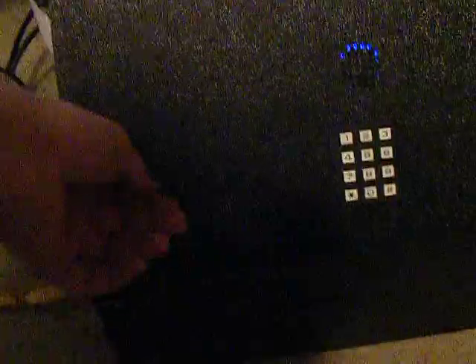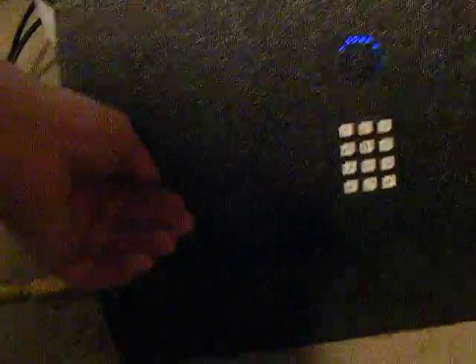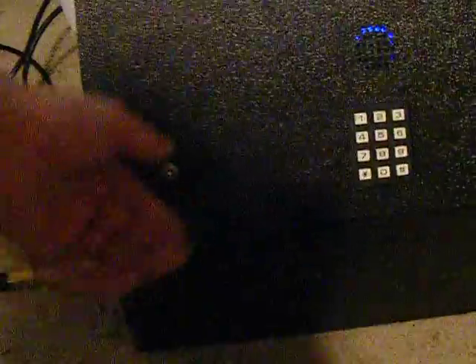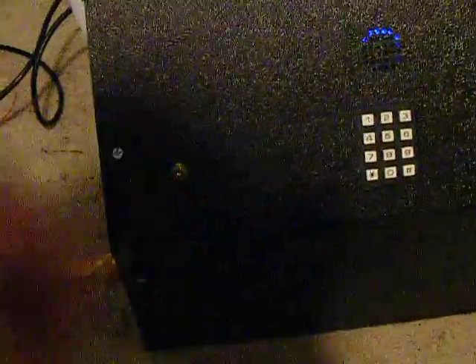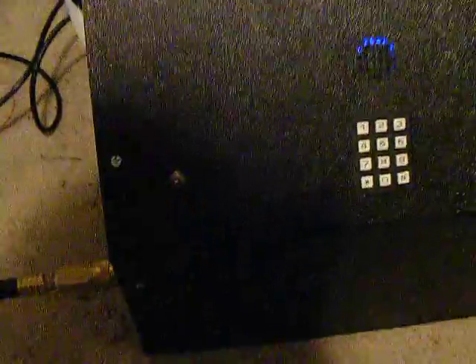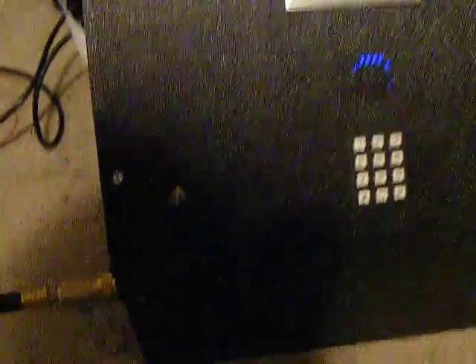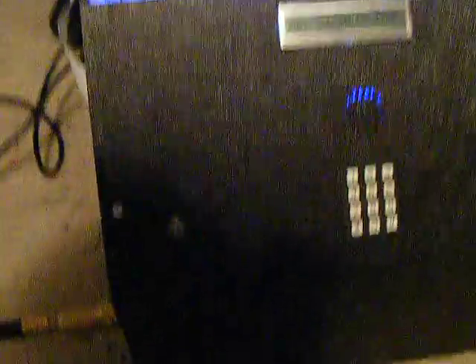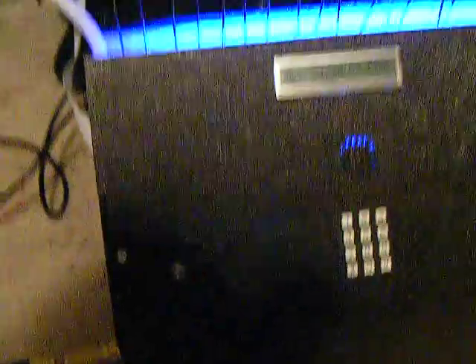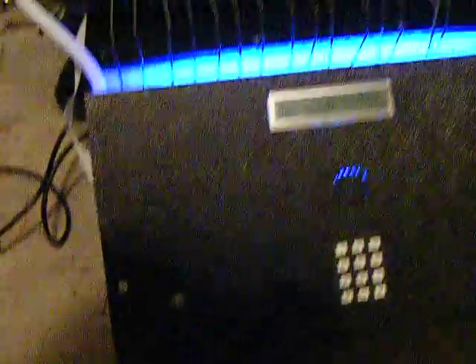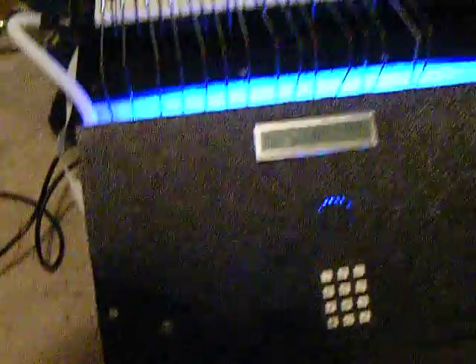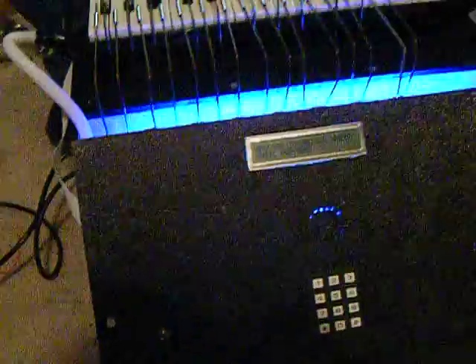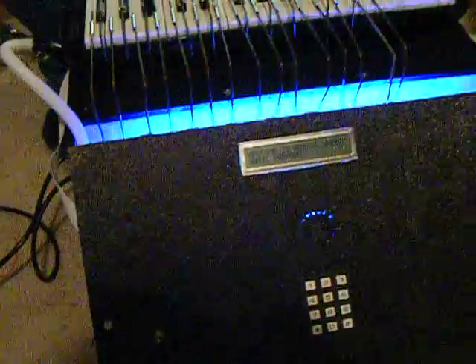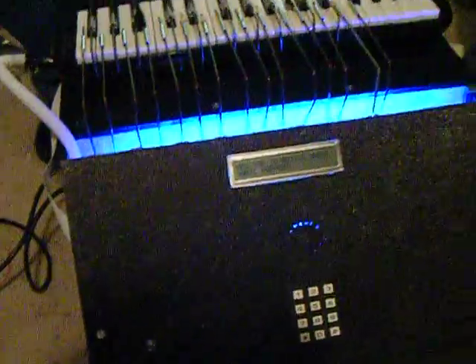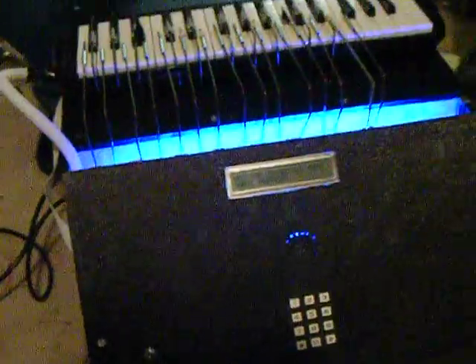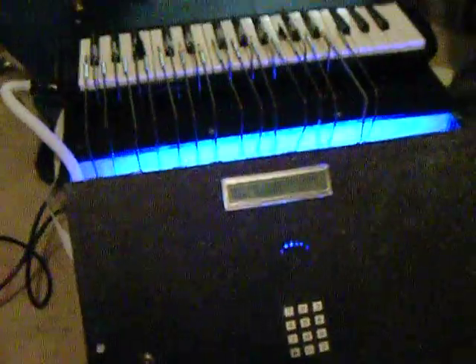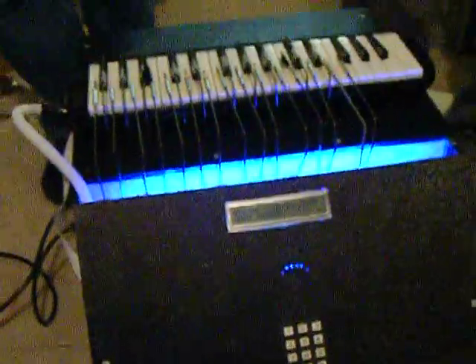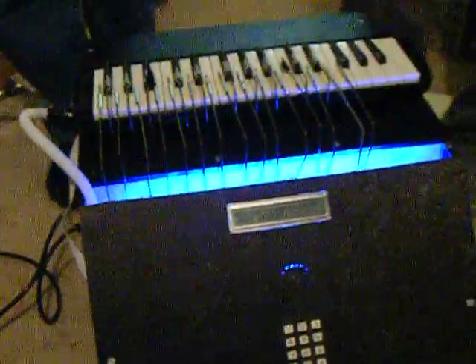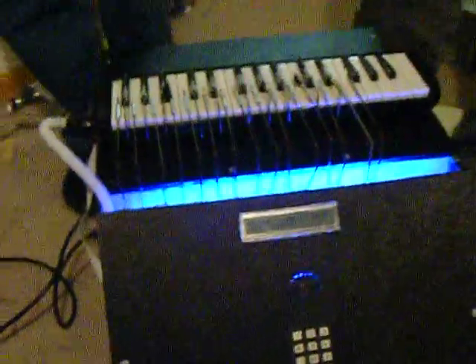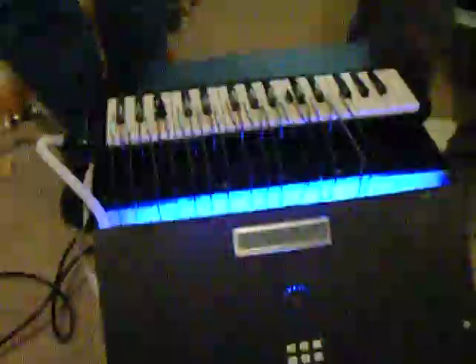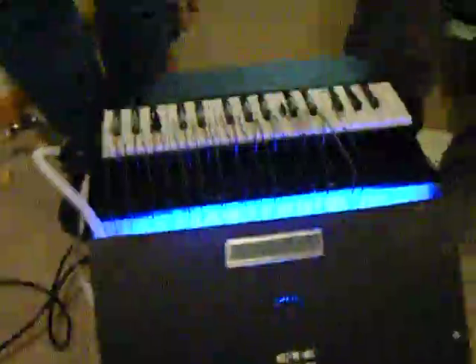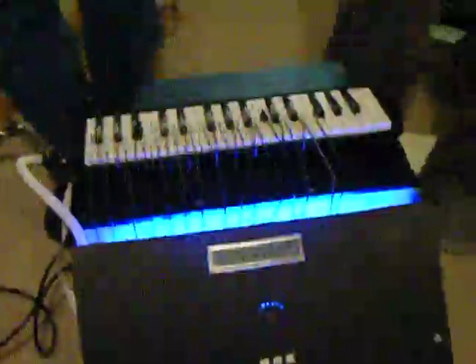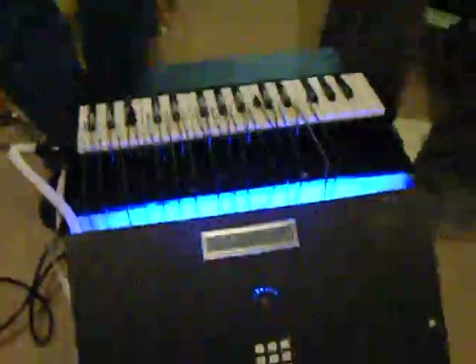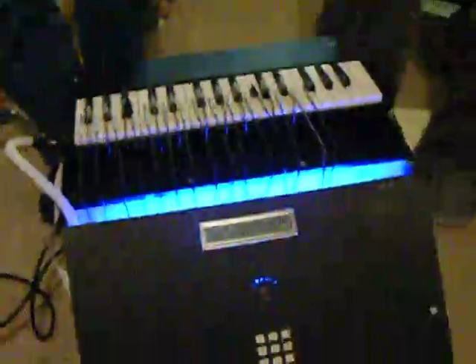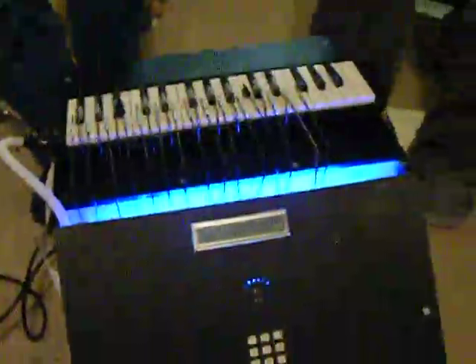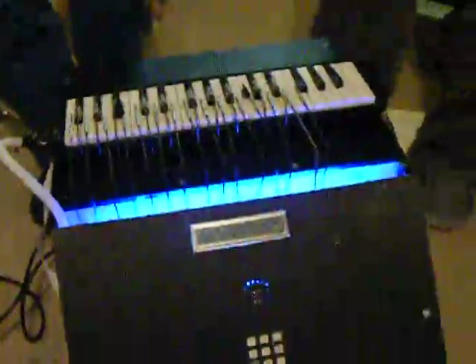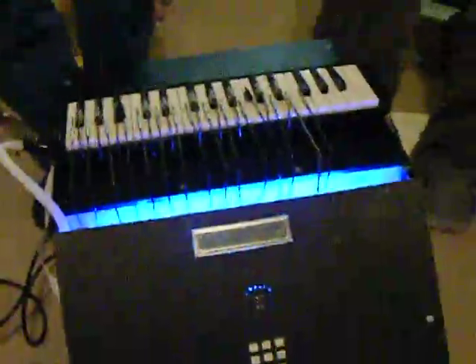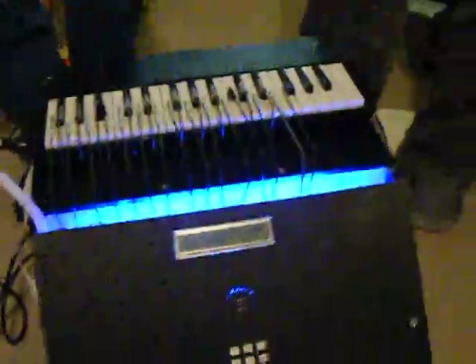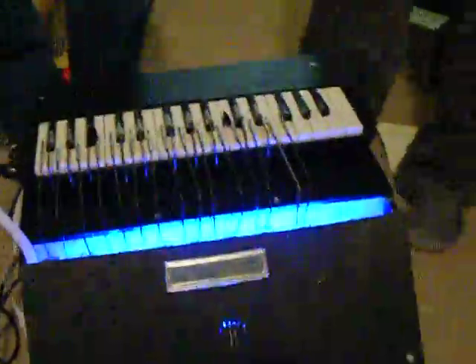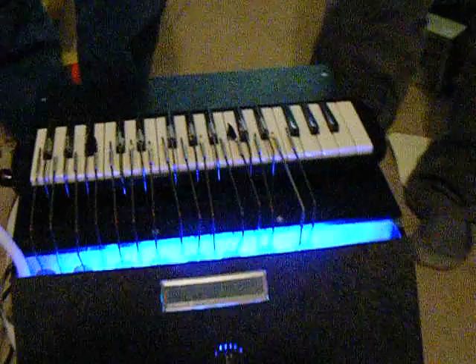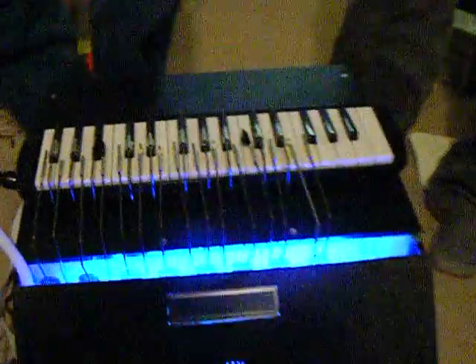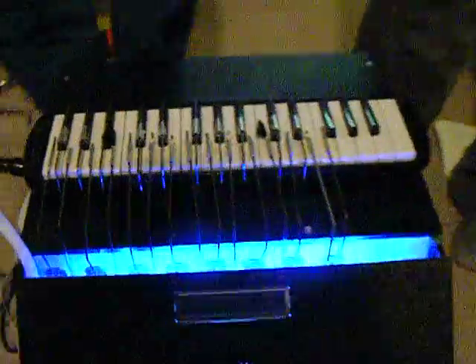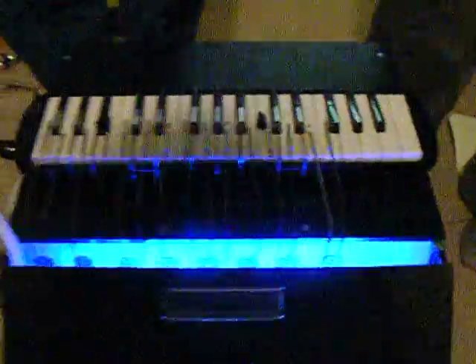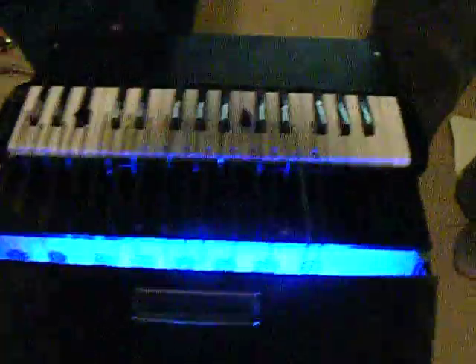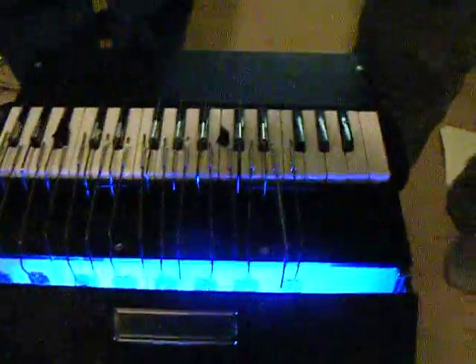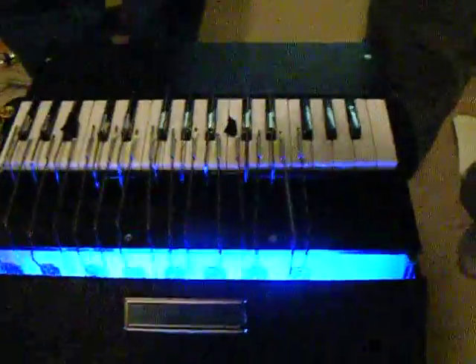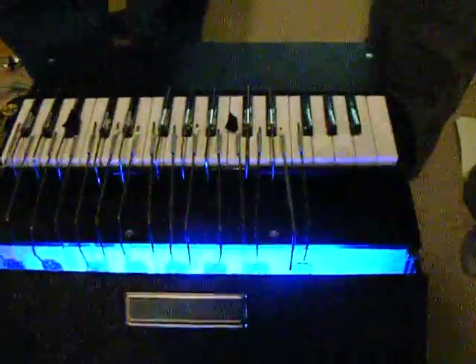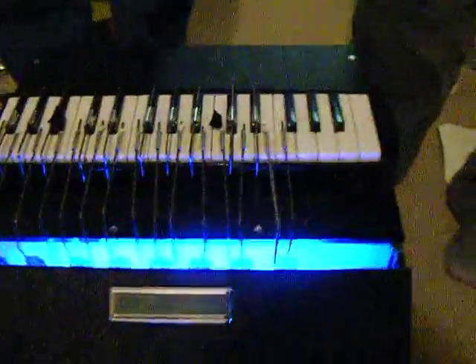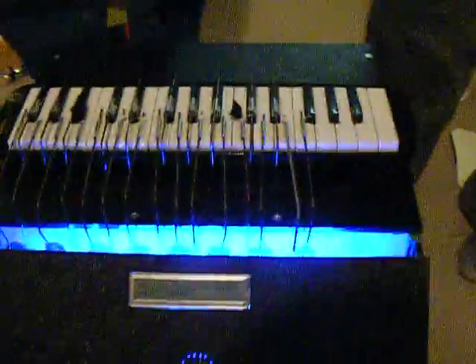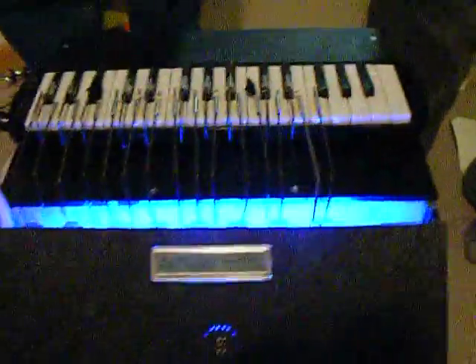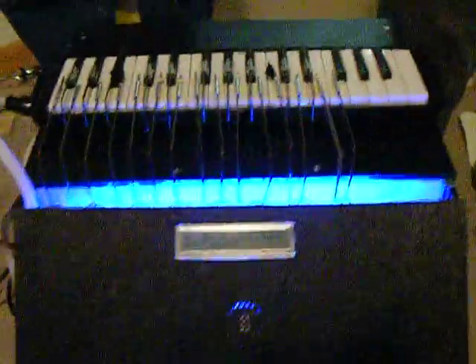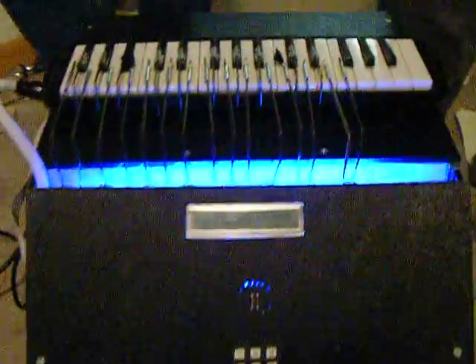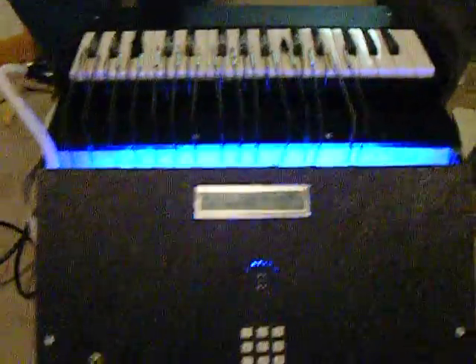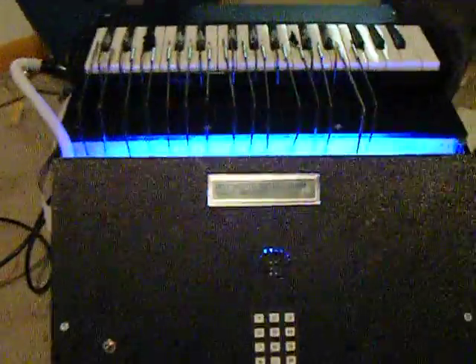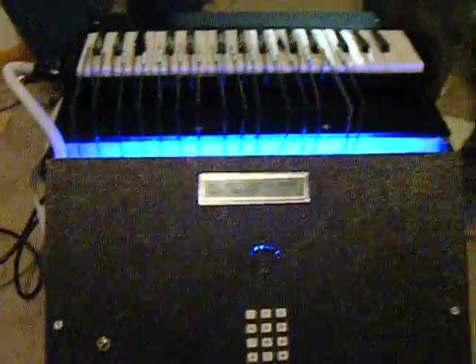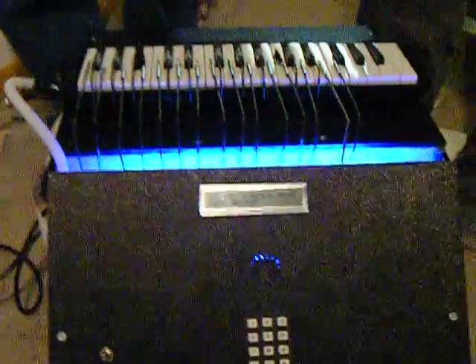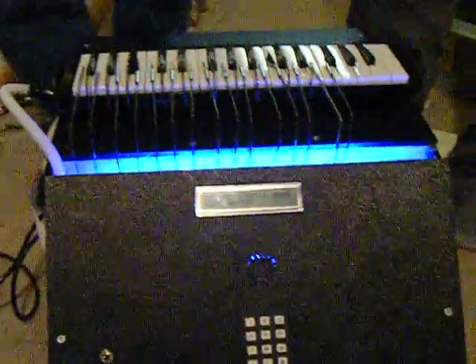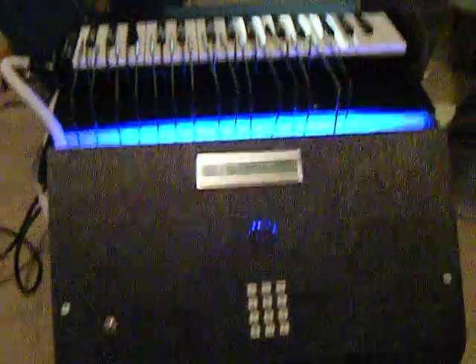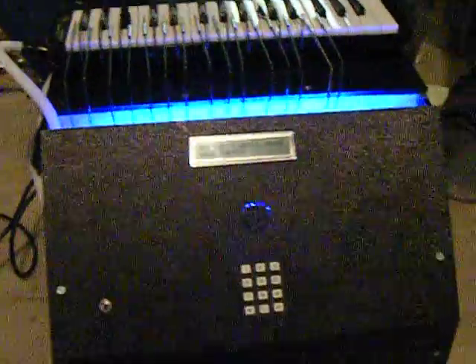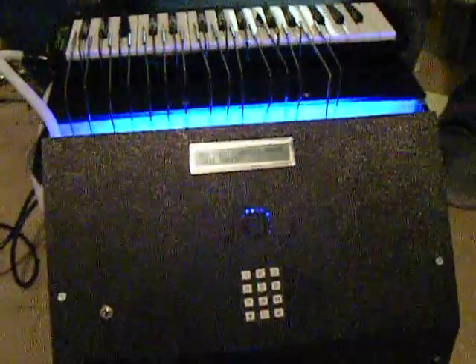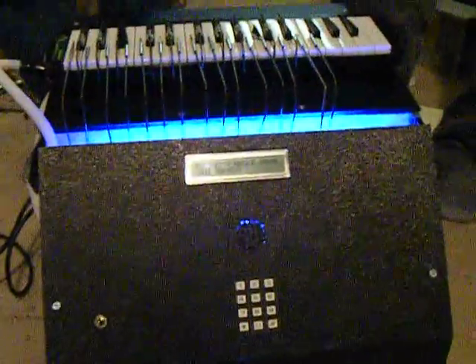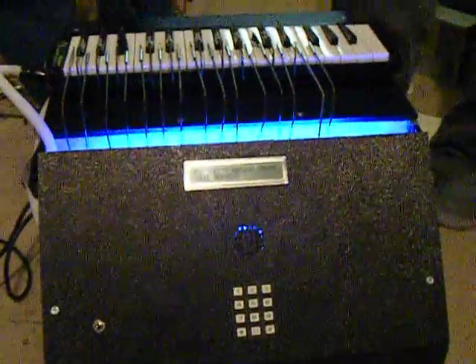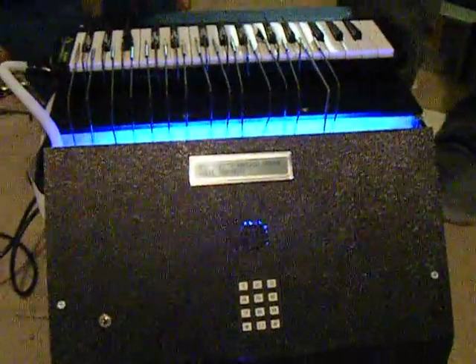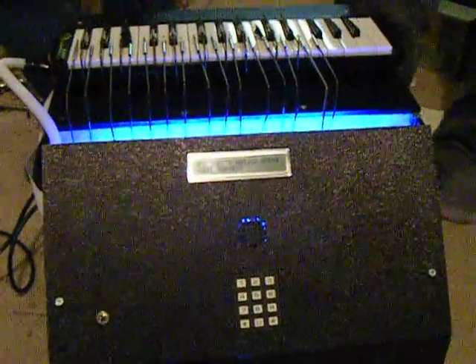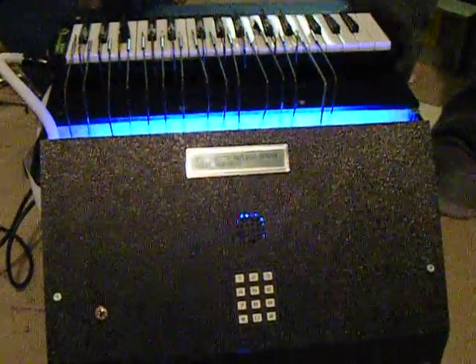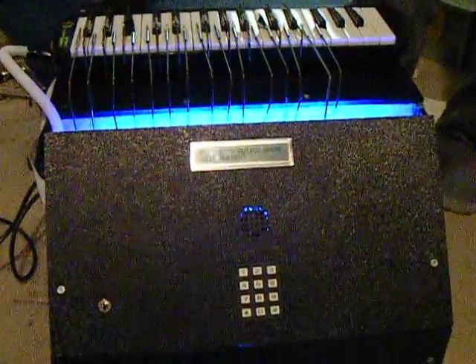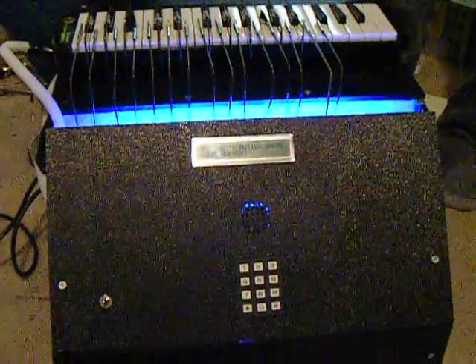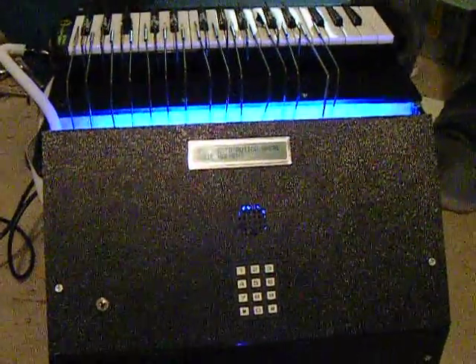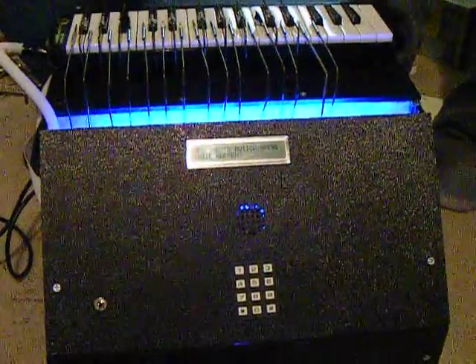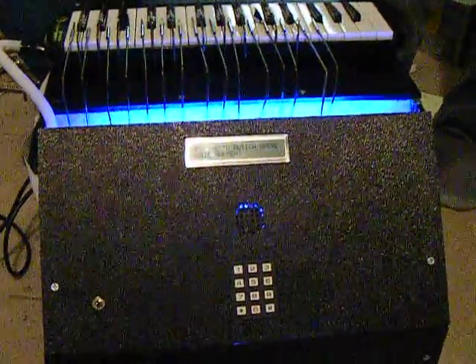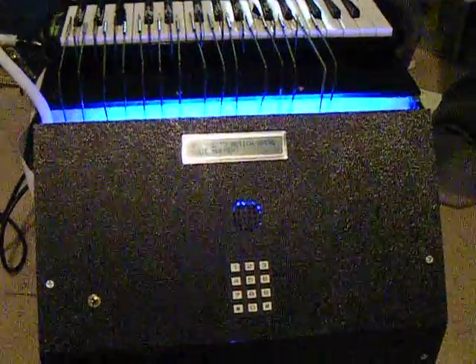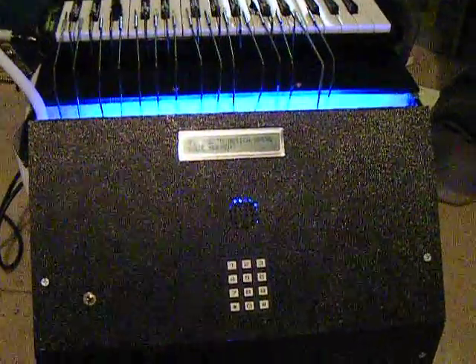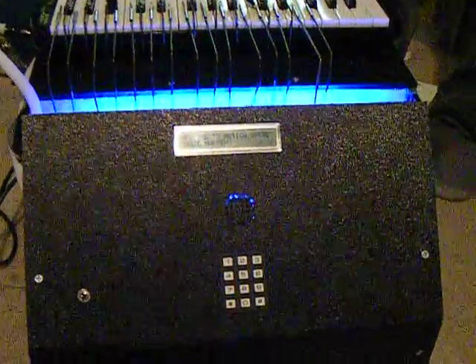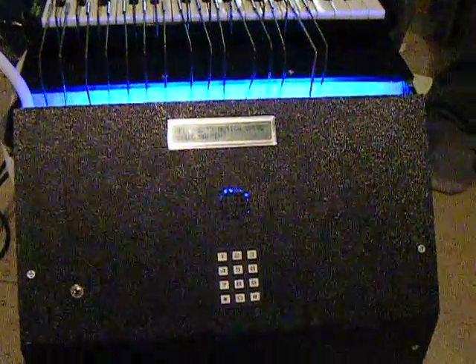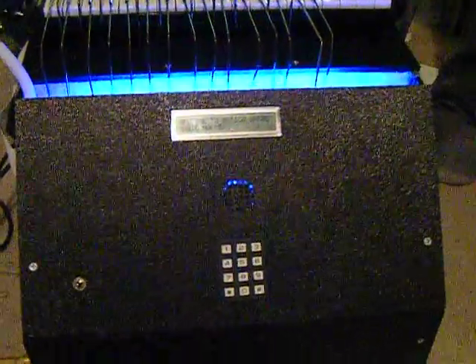So that shows you right there a typical song we have programmed in there, and now we're going to demonstrate the light mode.